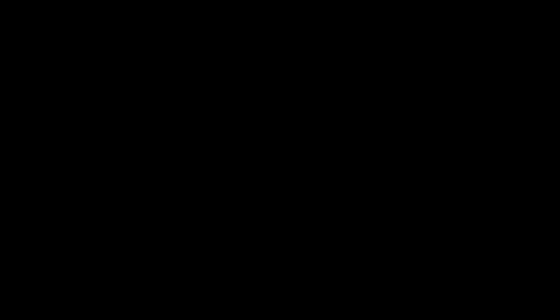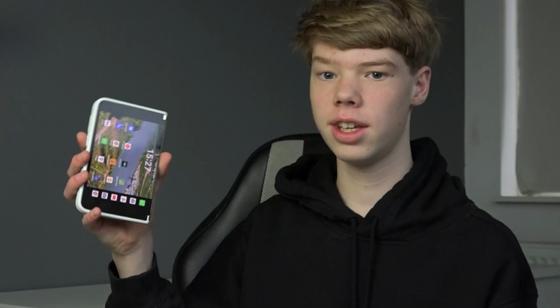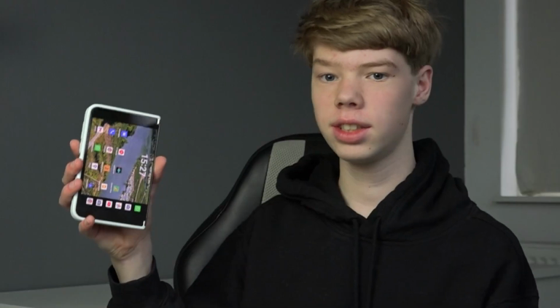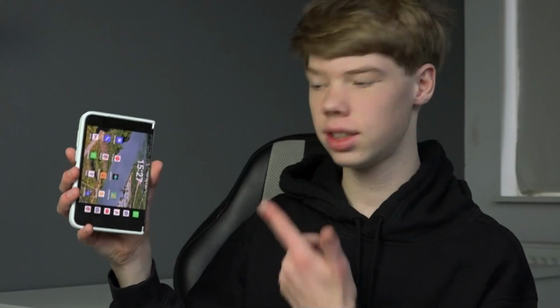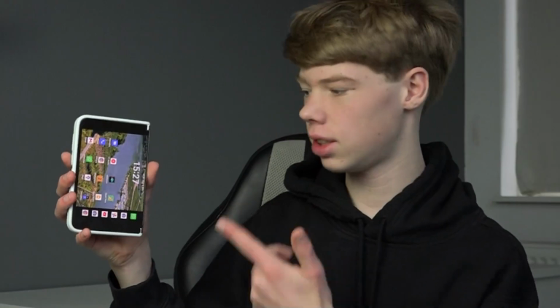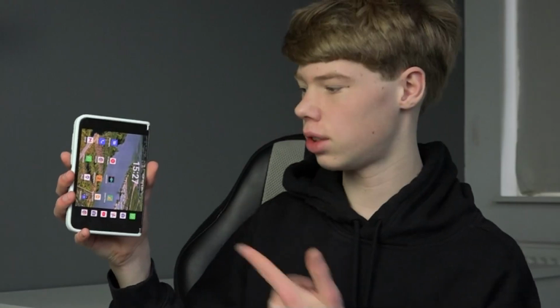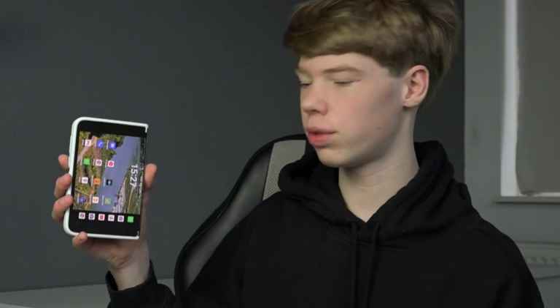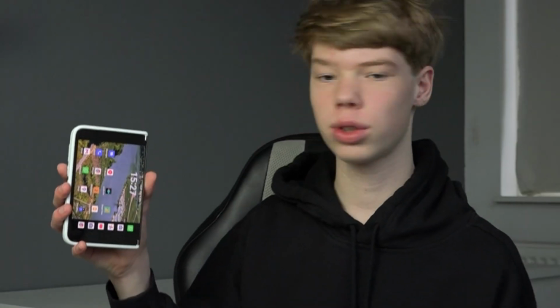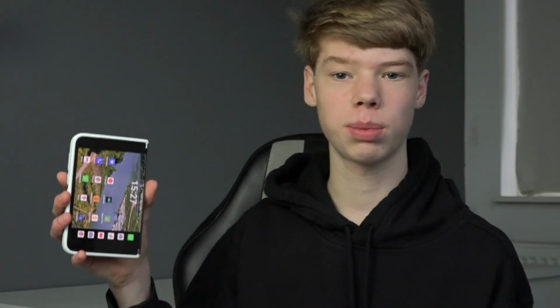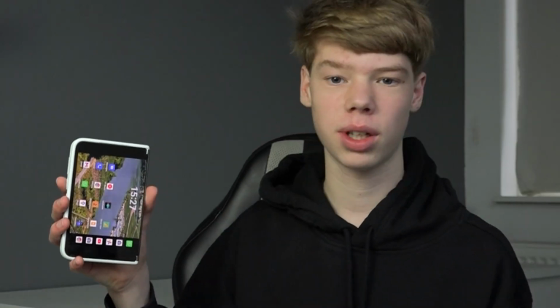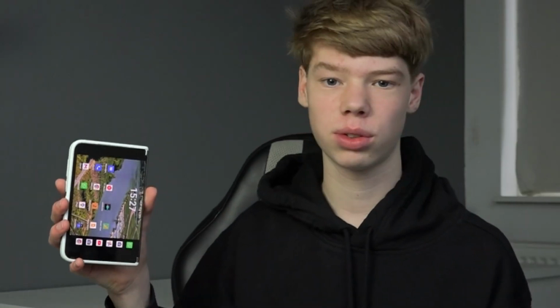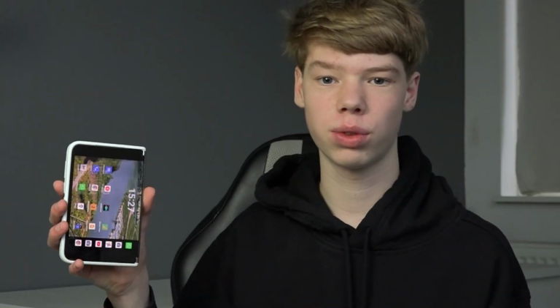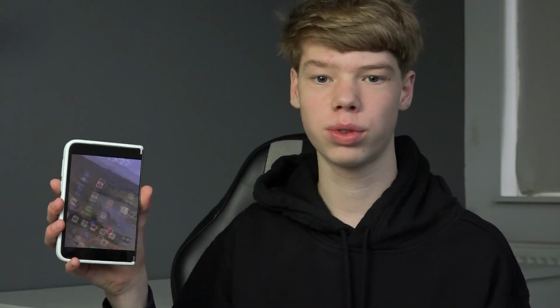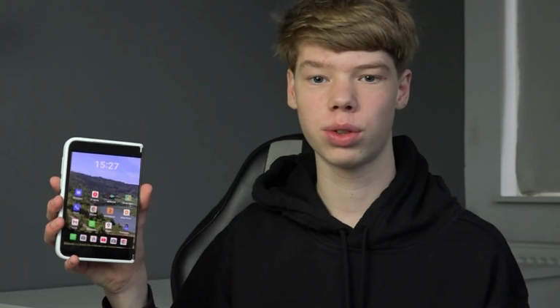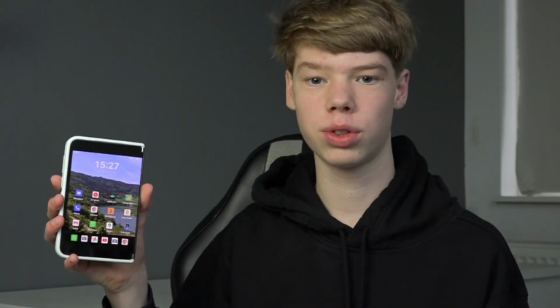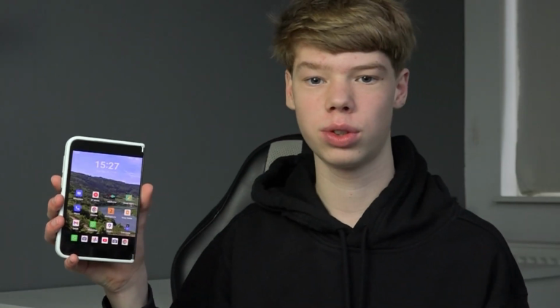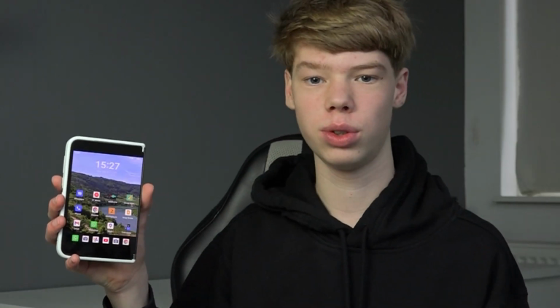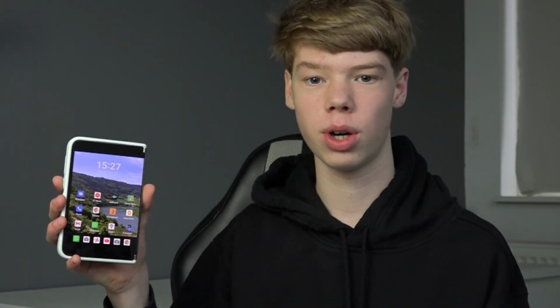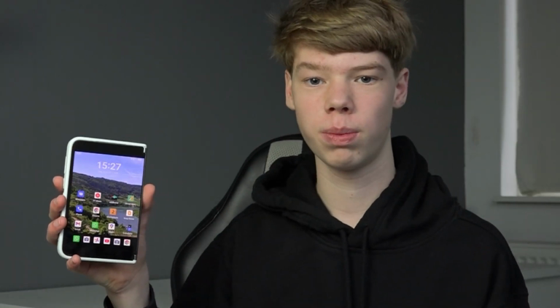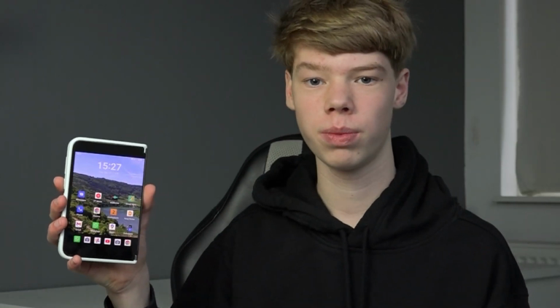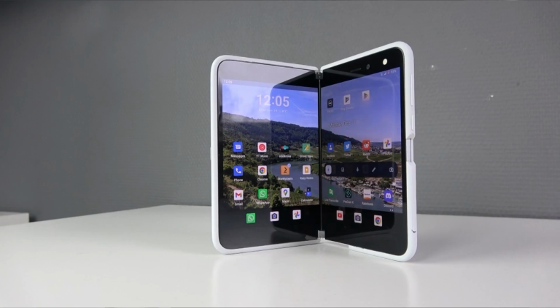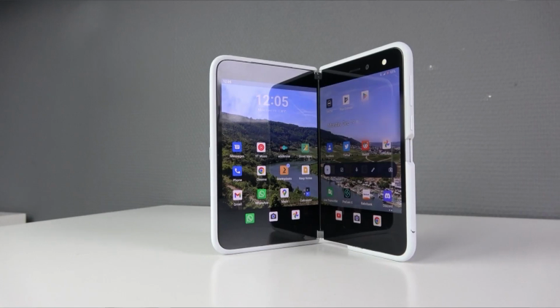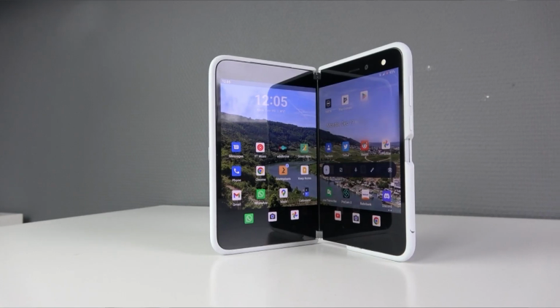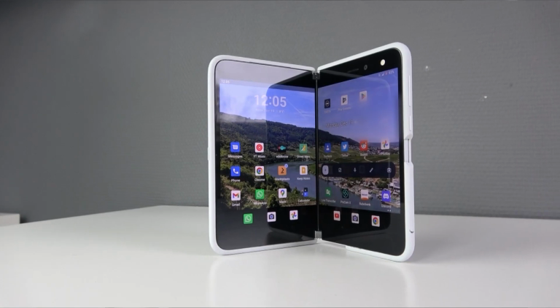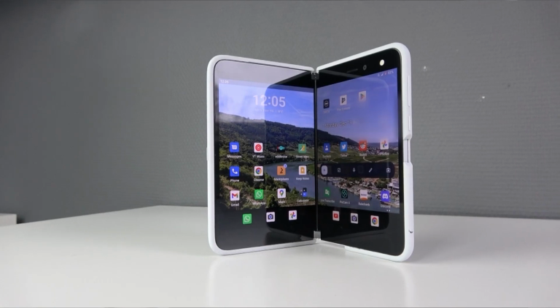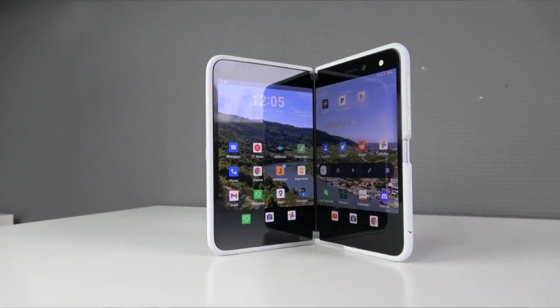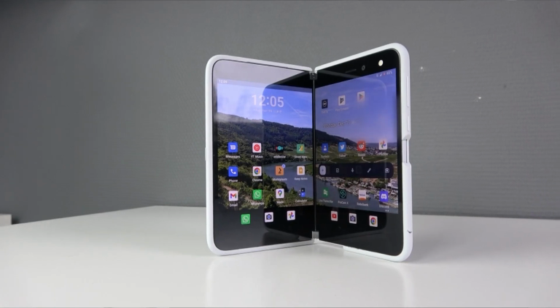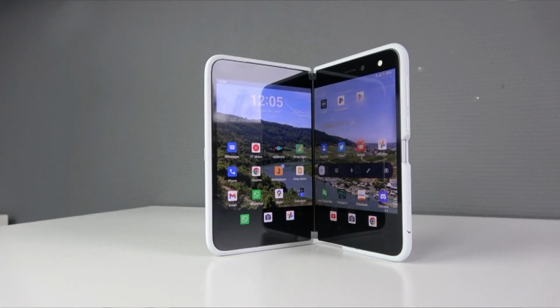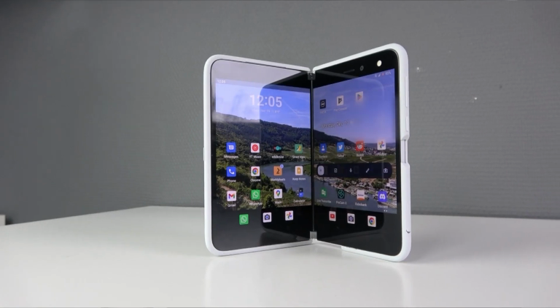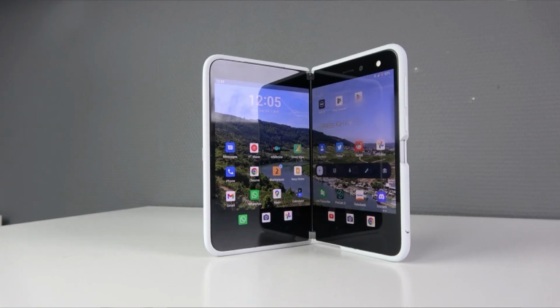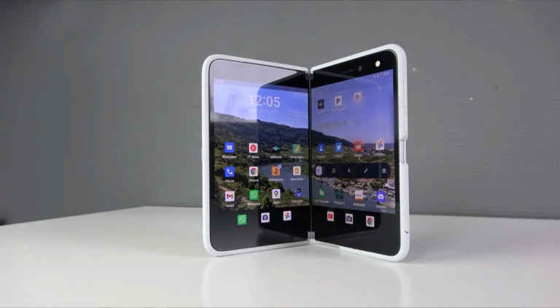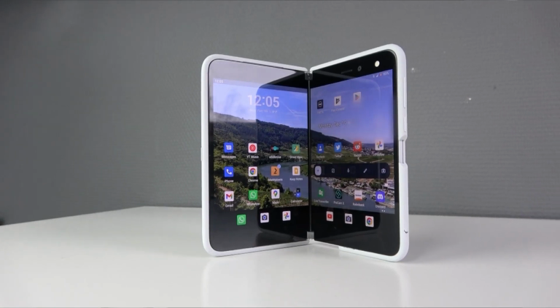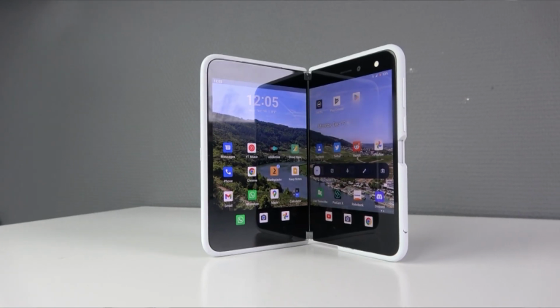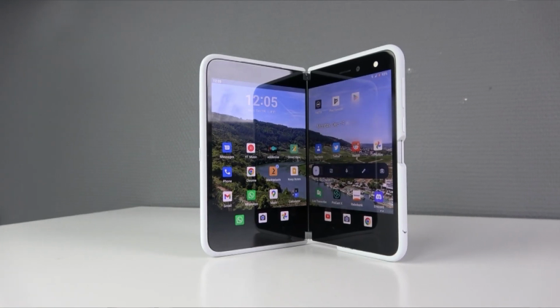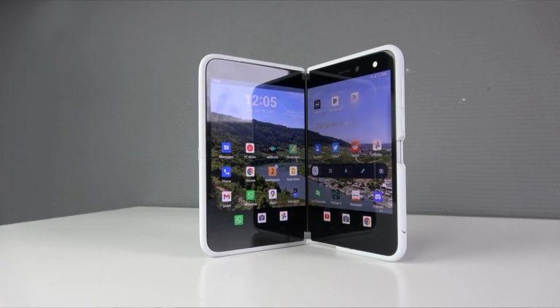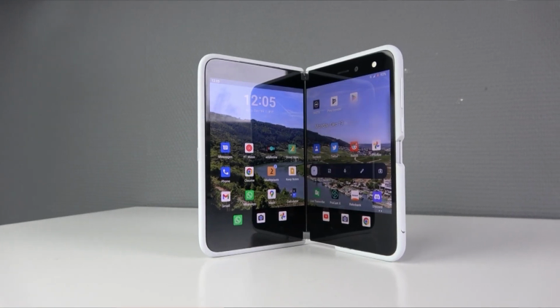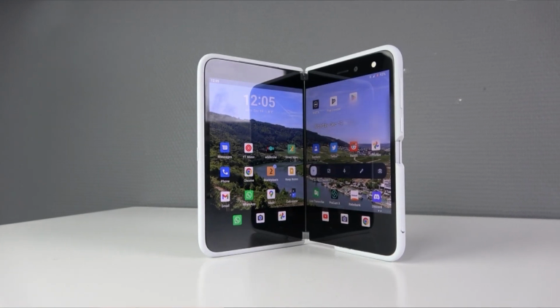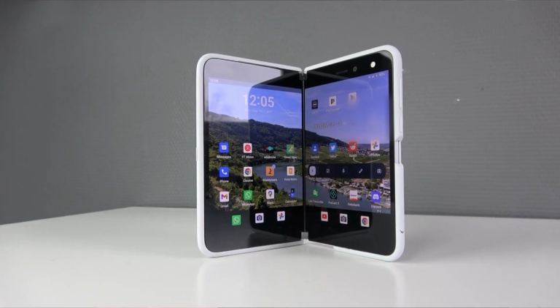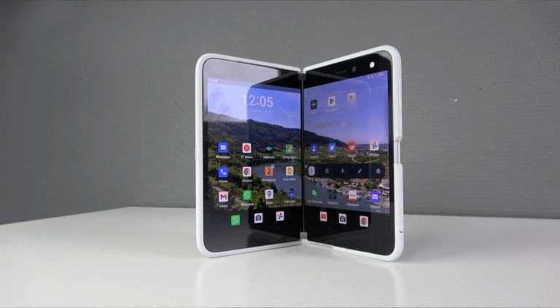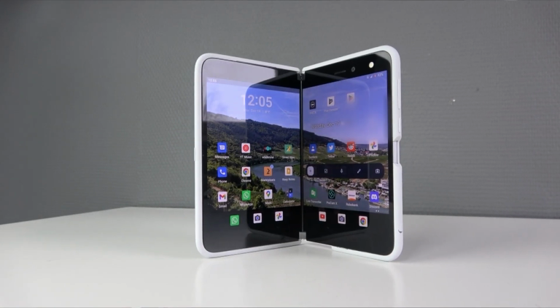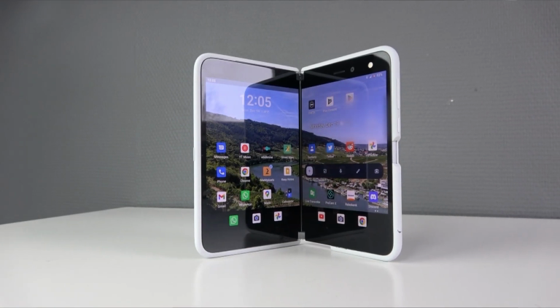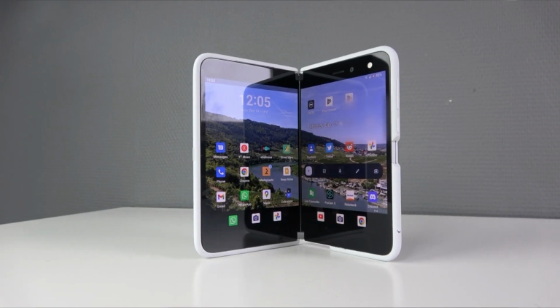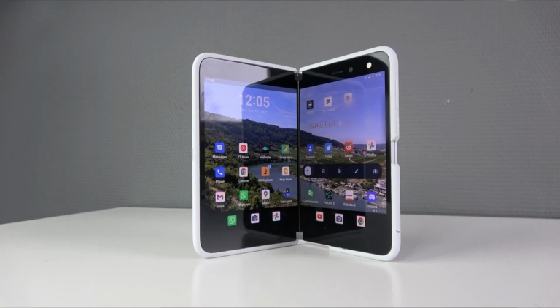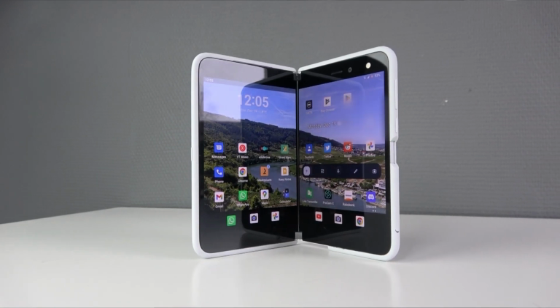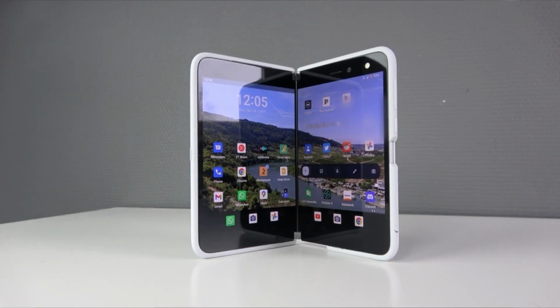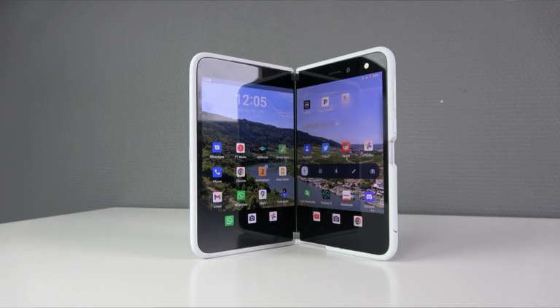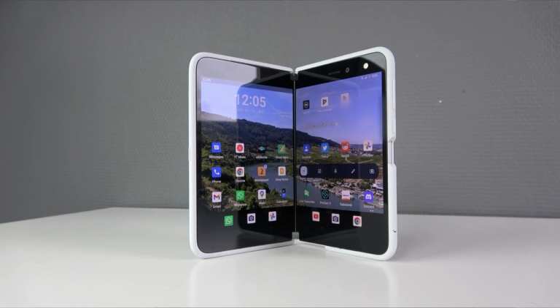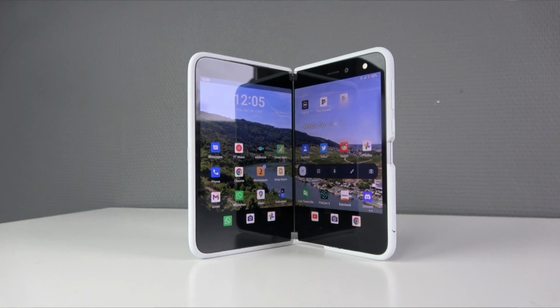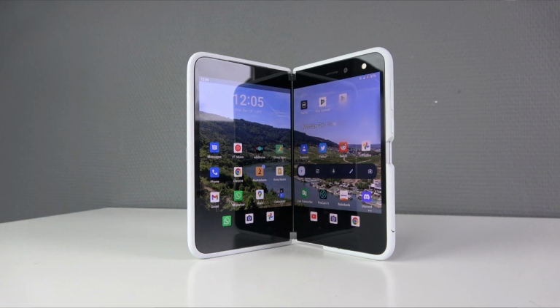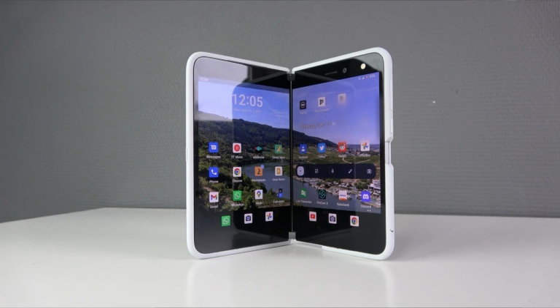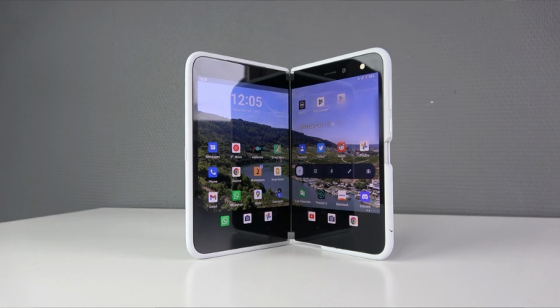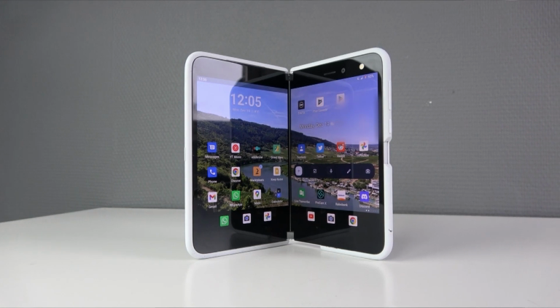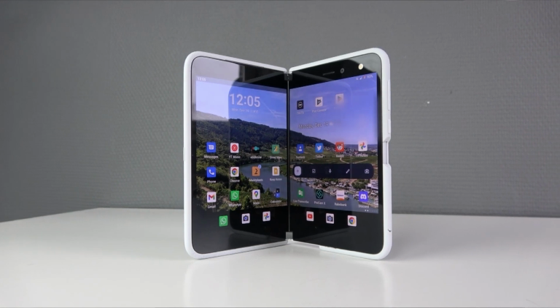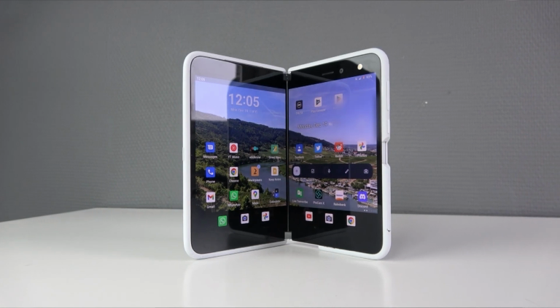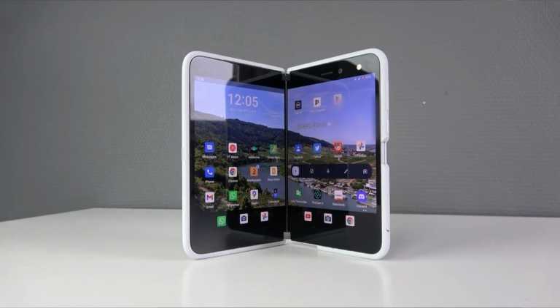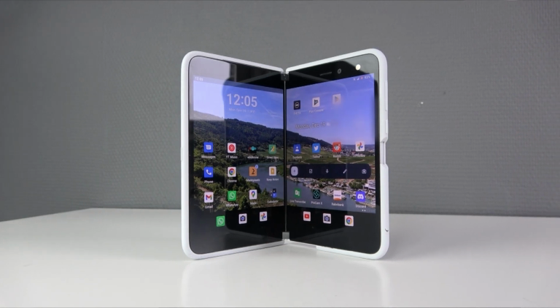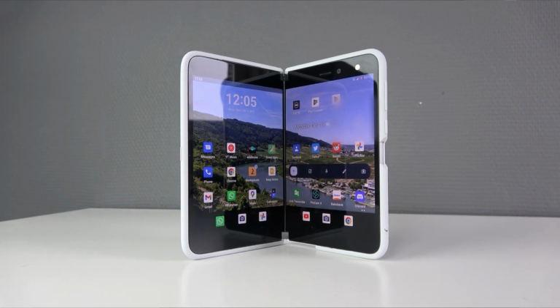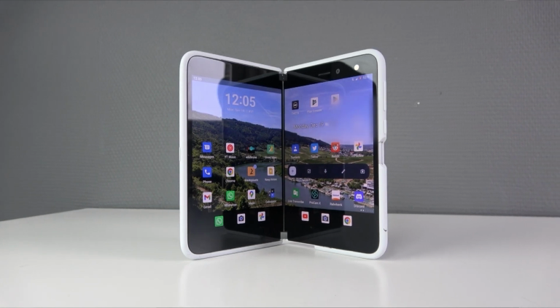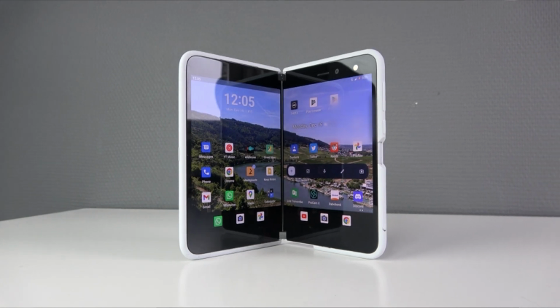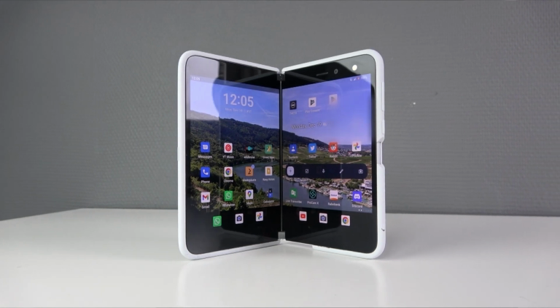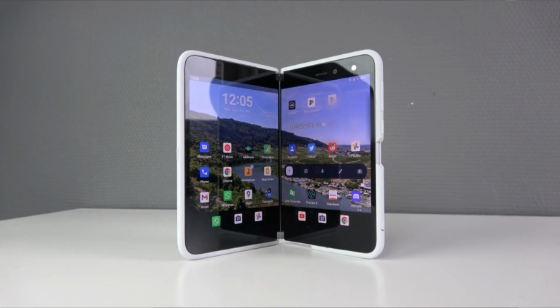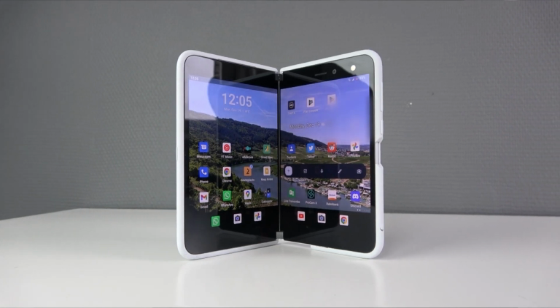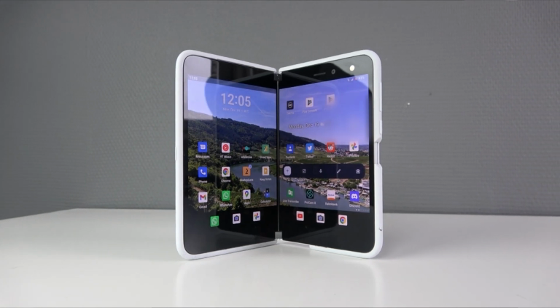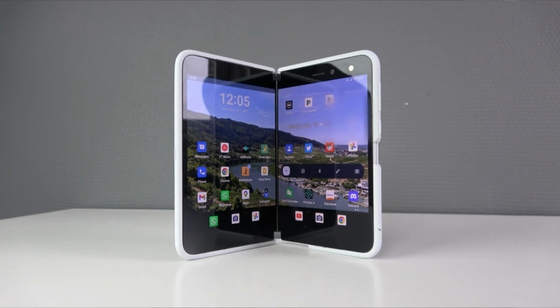This is the first Microsoft Surface Duo. It's a phone from 2020, but how does it hold up in 2022? Let's find out.